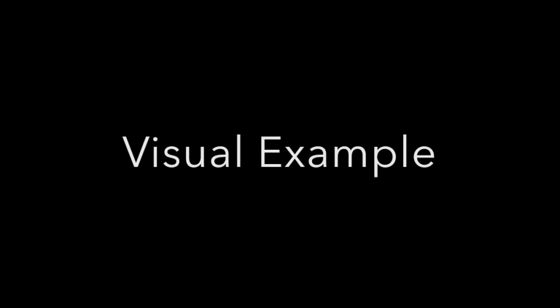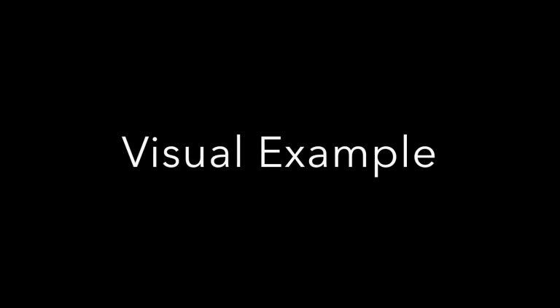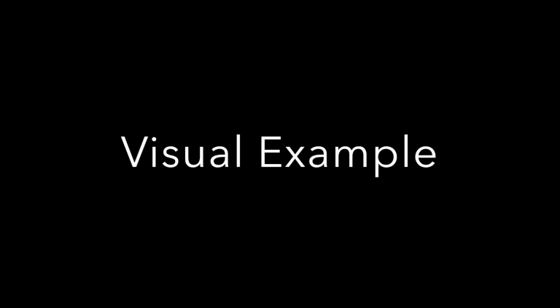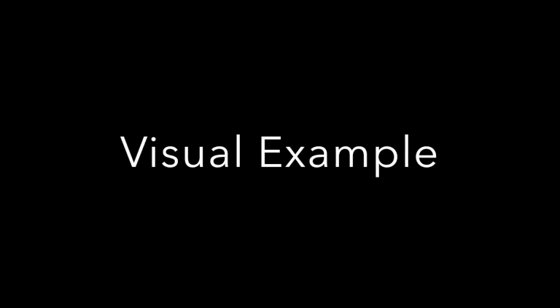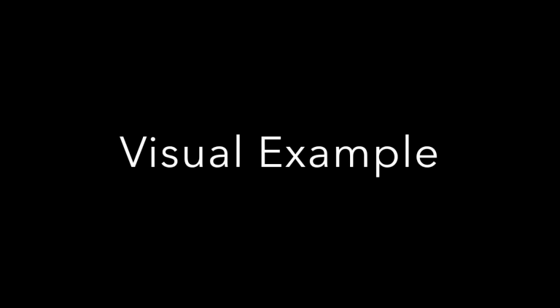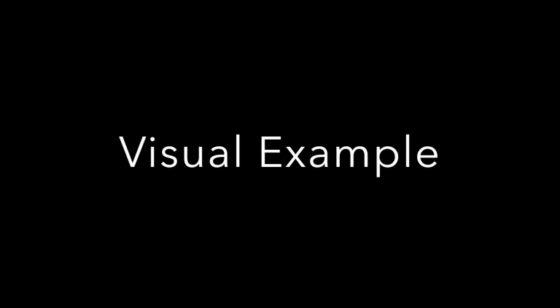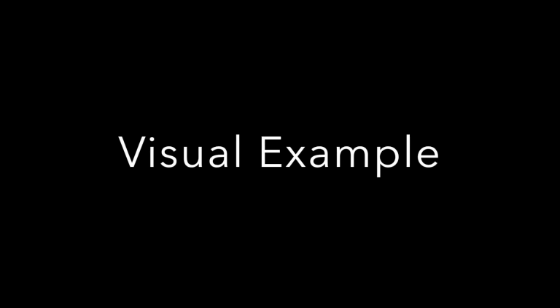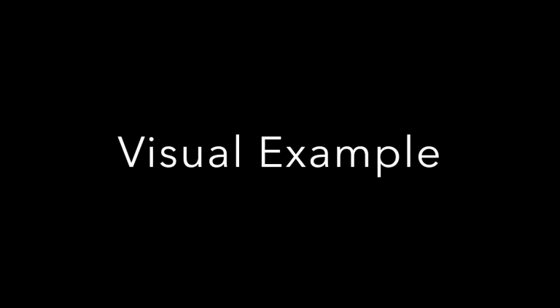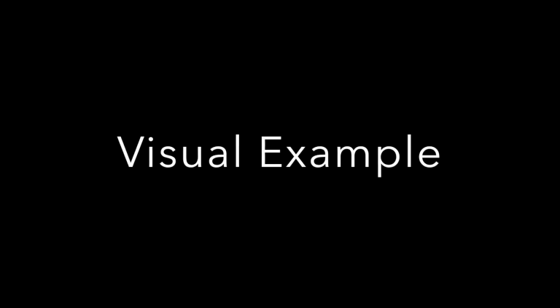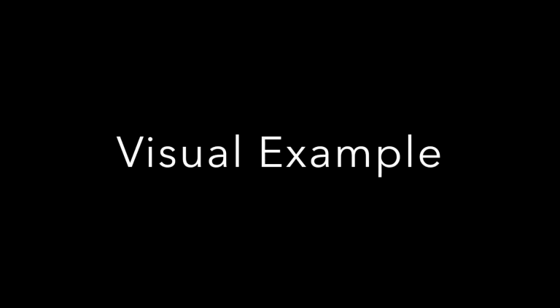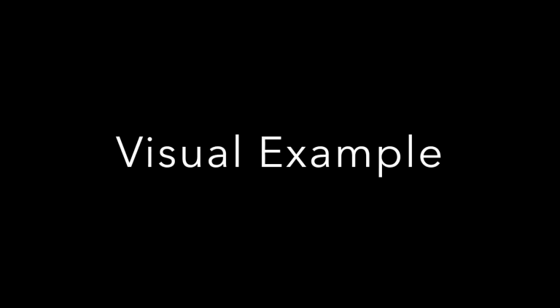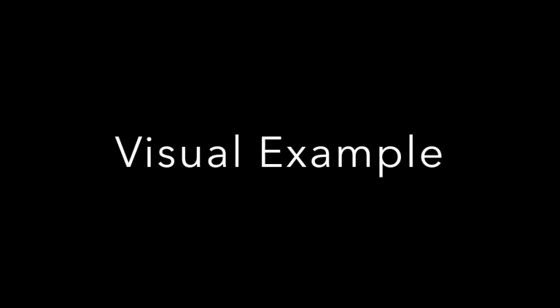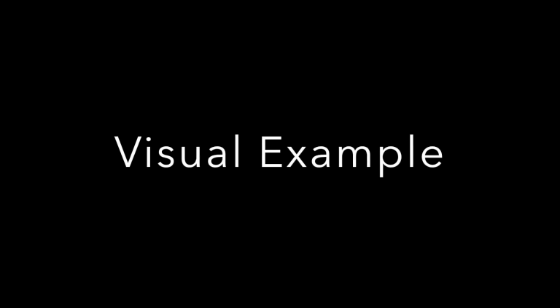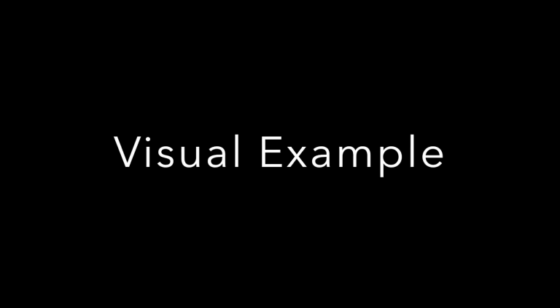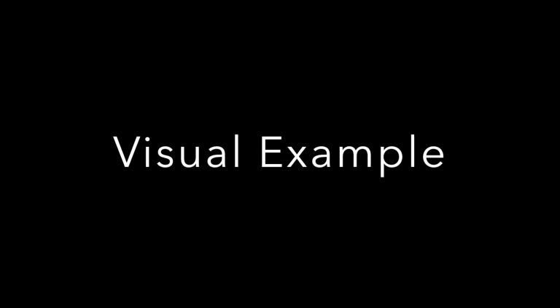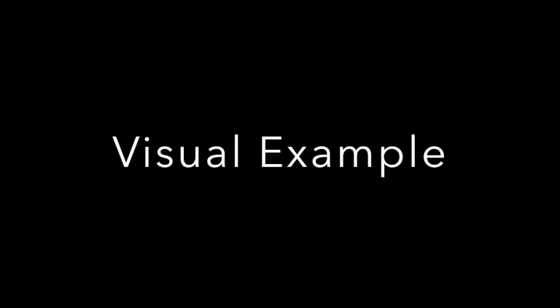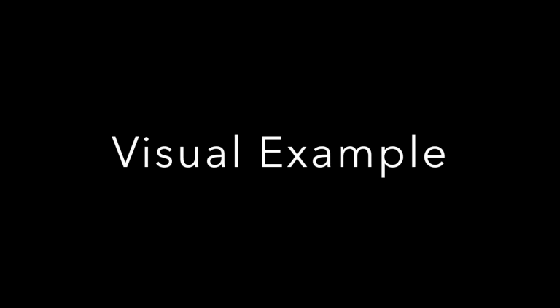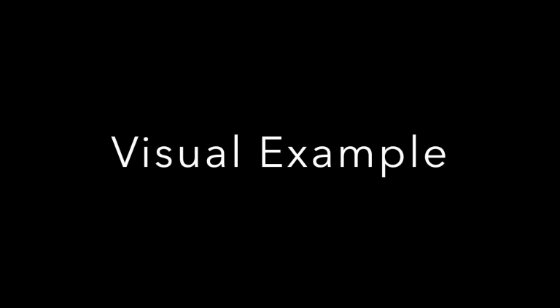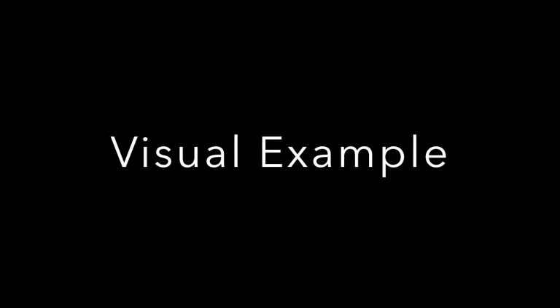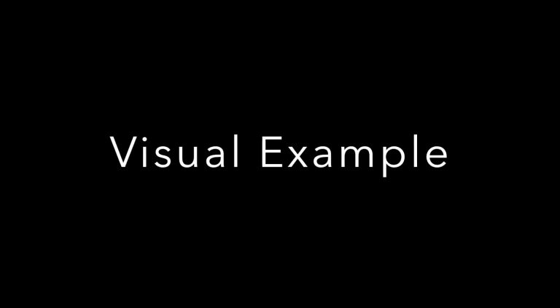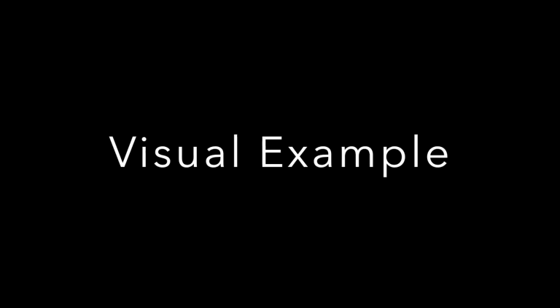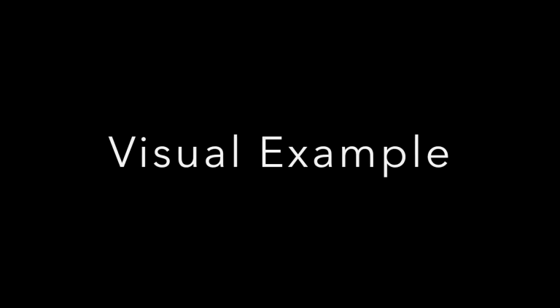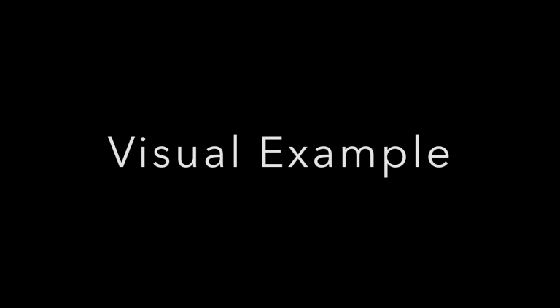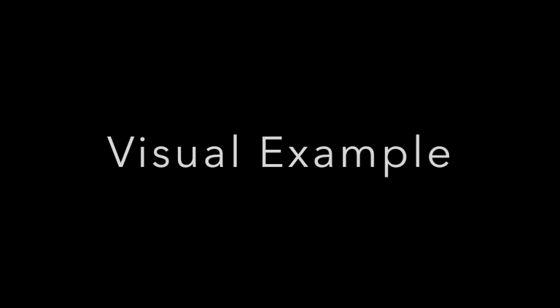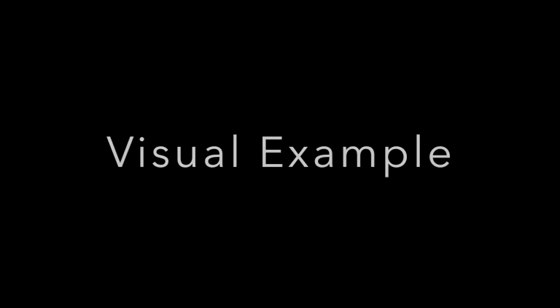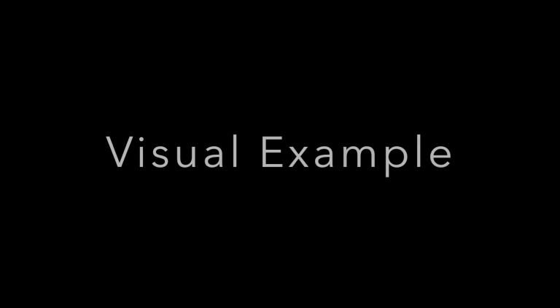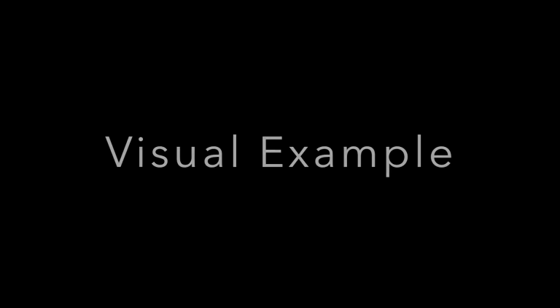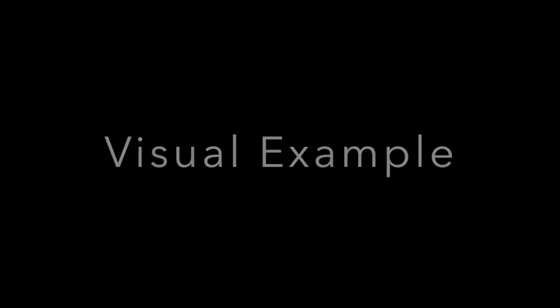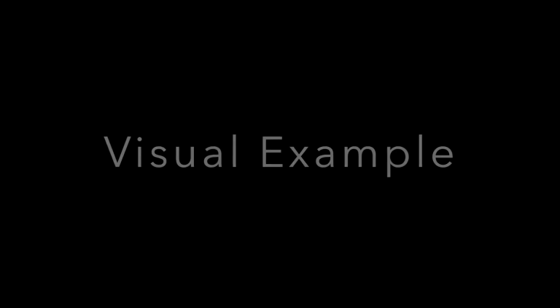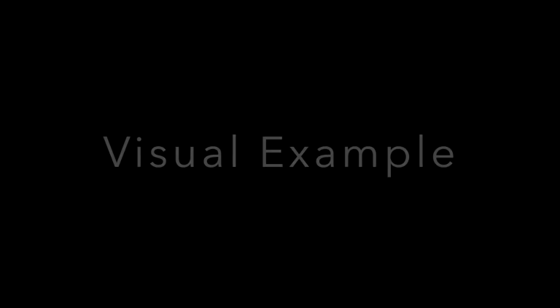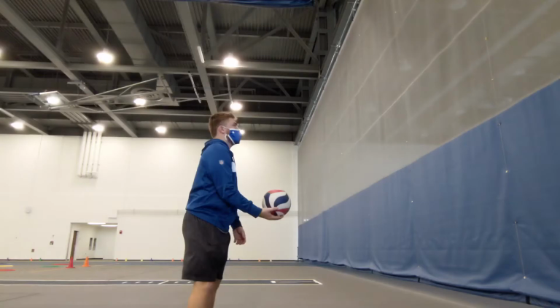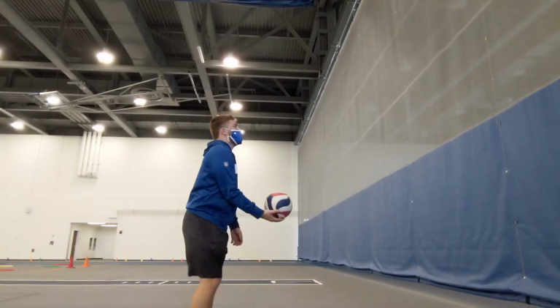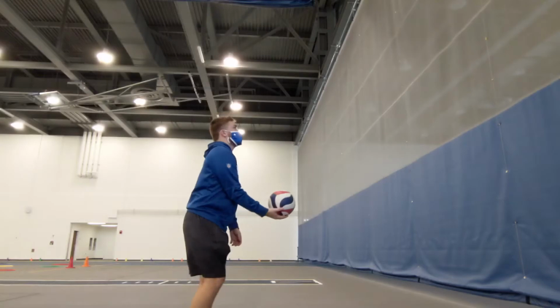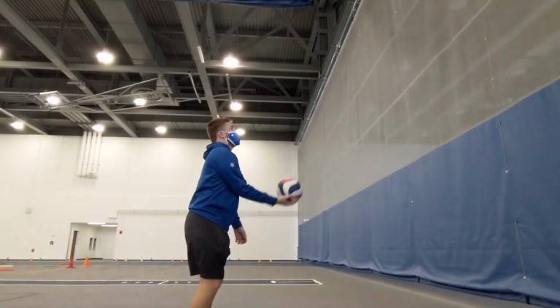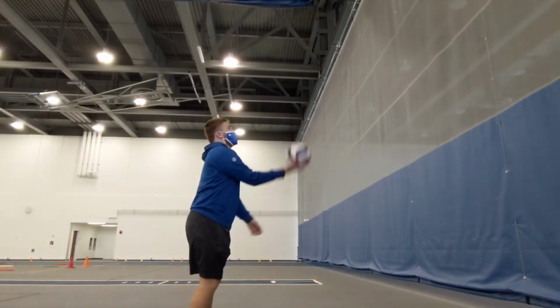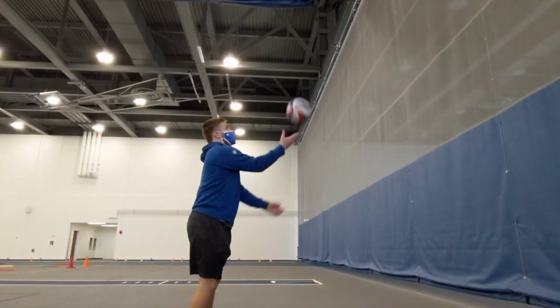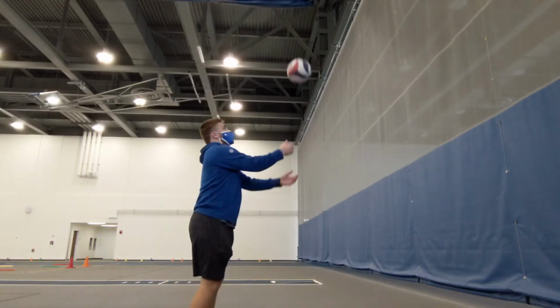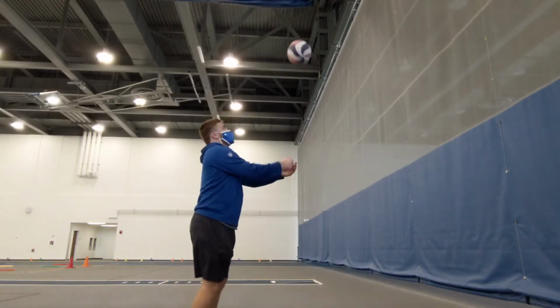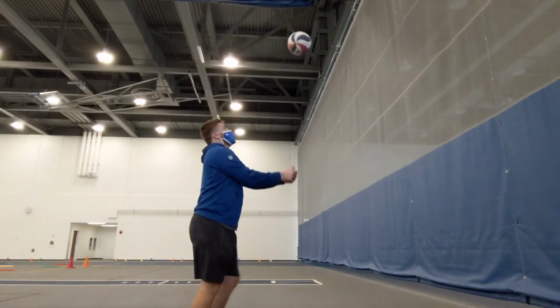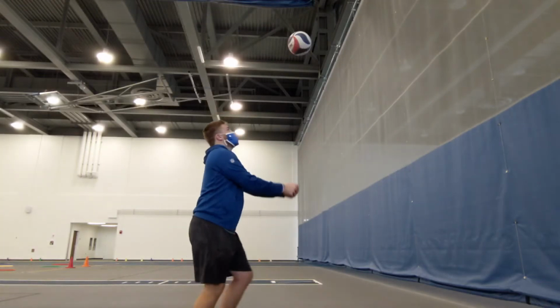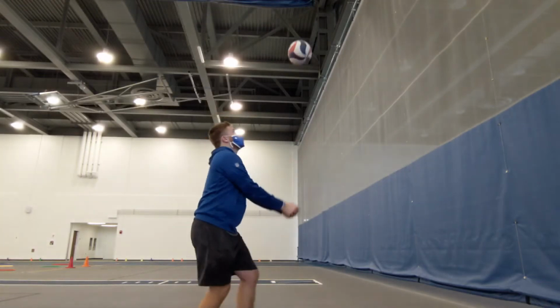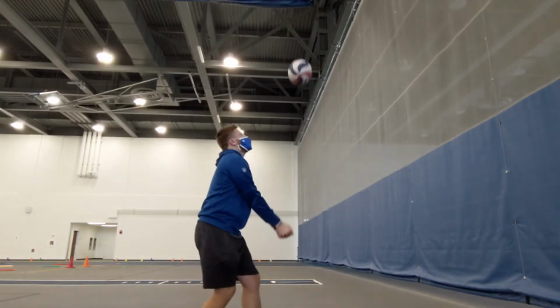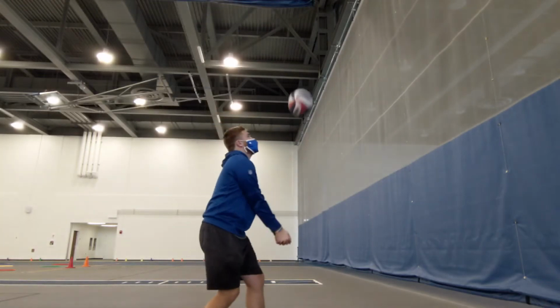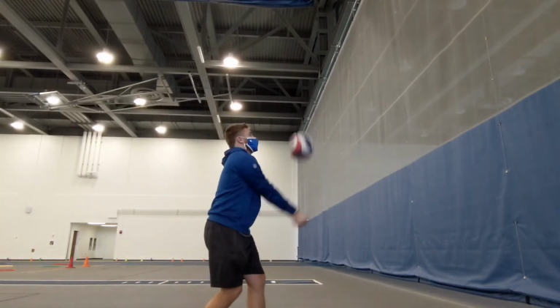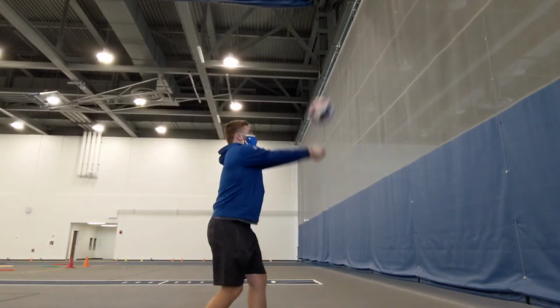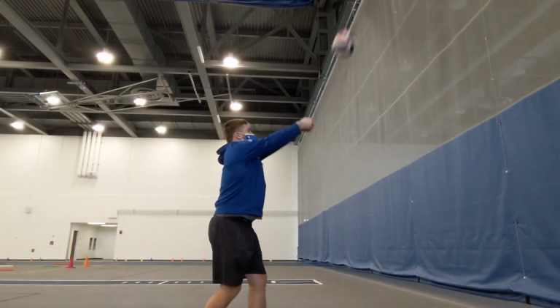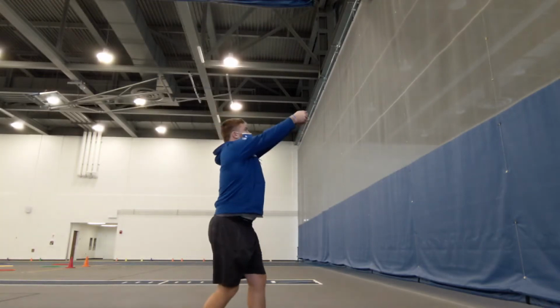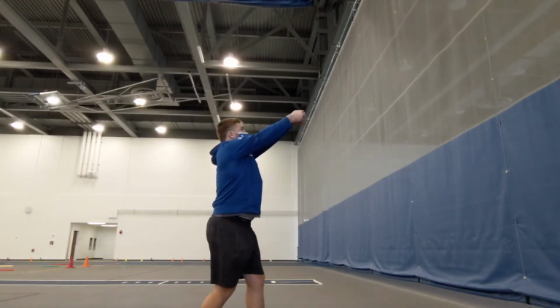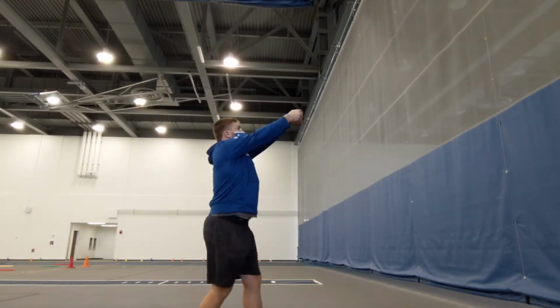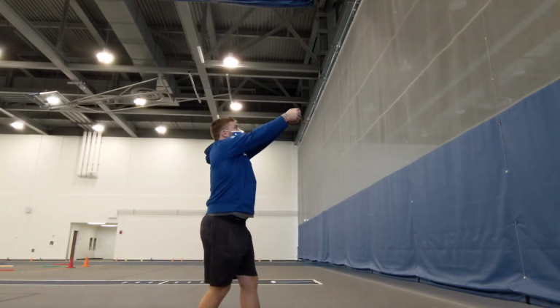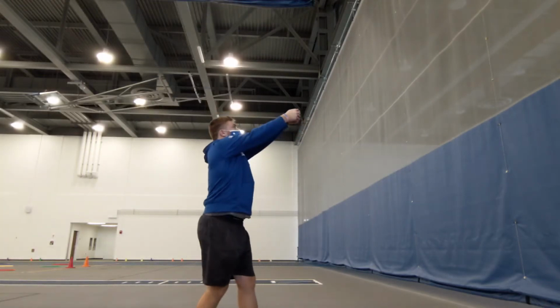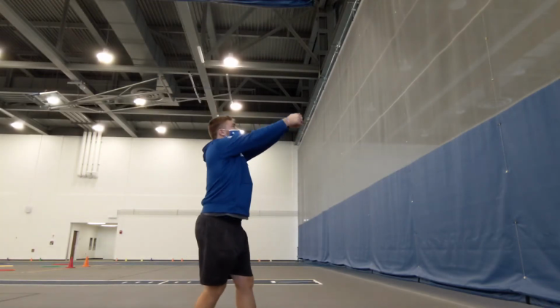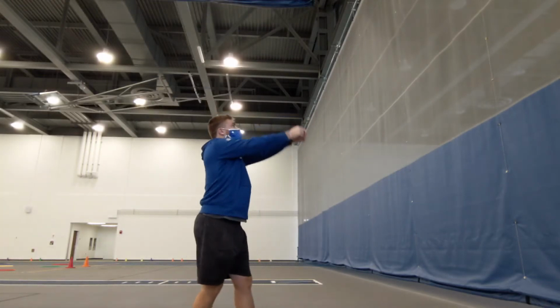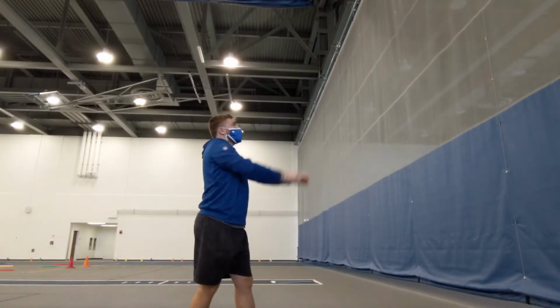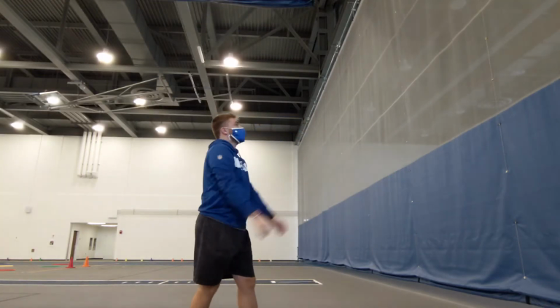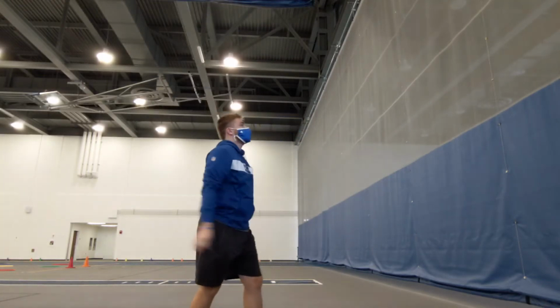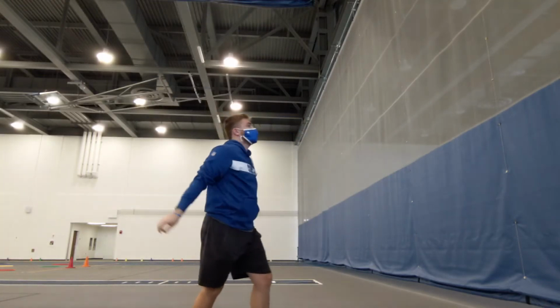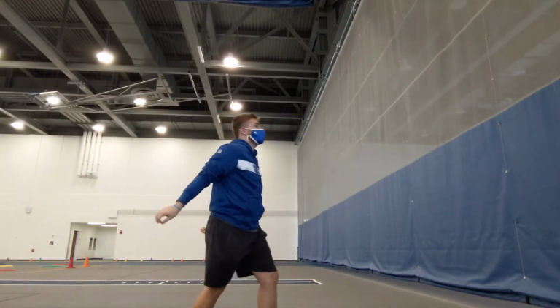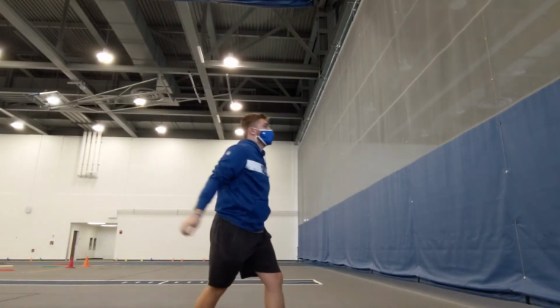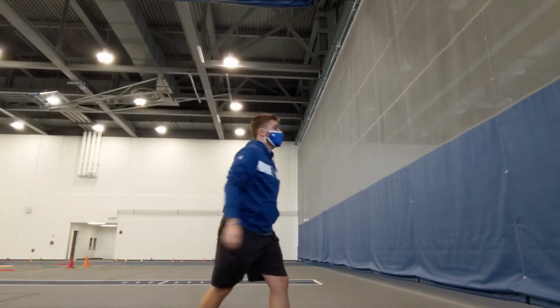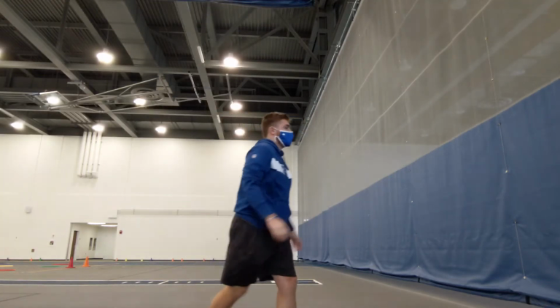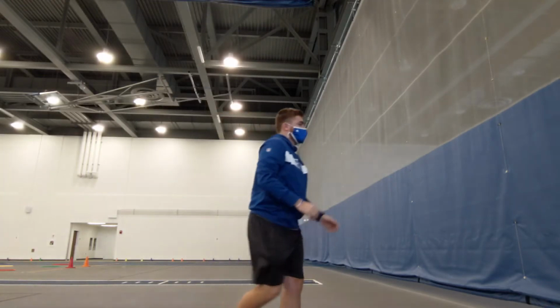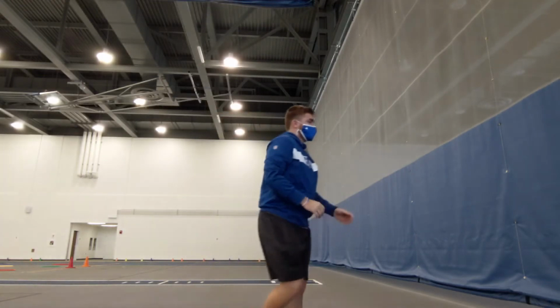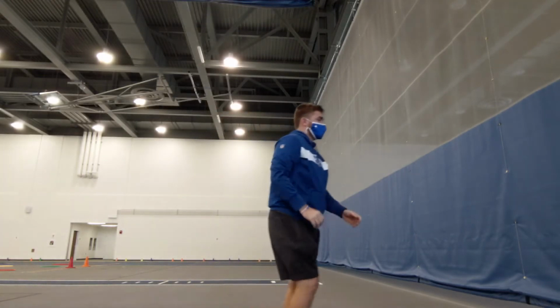Here is a visual example. Notice where the ball is hitting on my forearm. Also notice how I am extending my body.